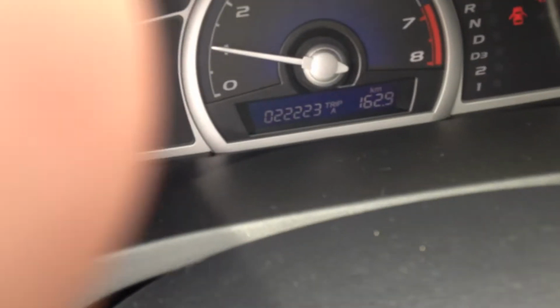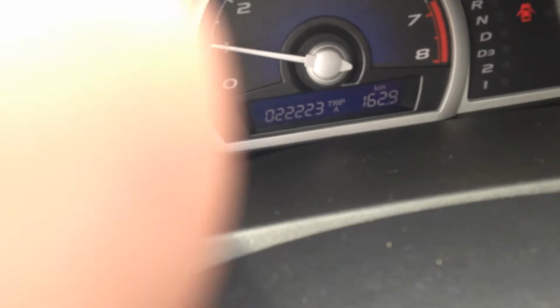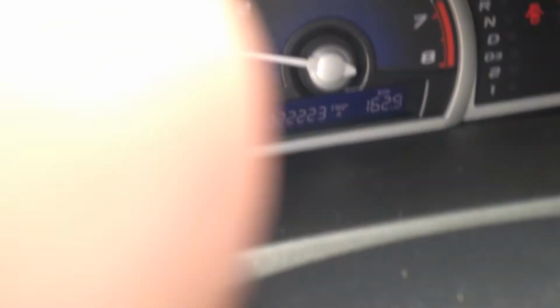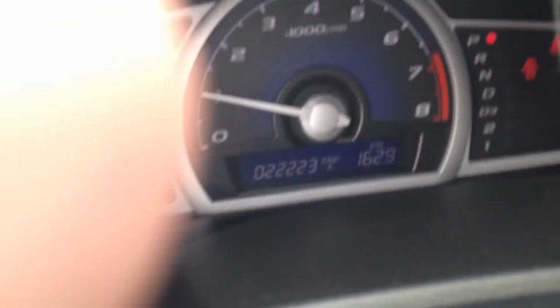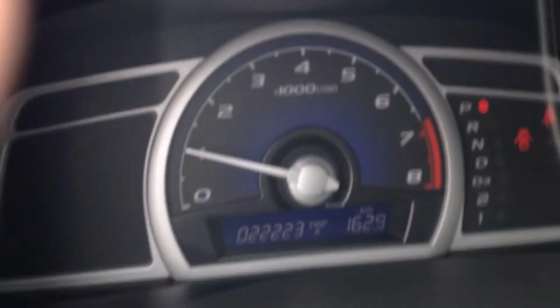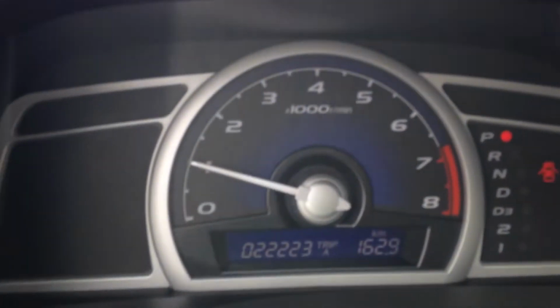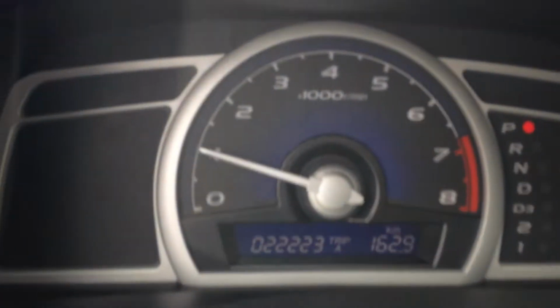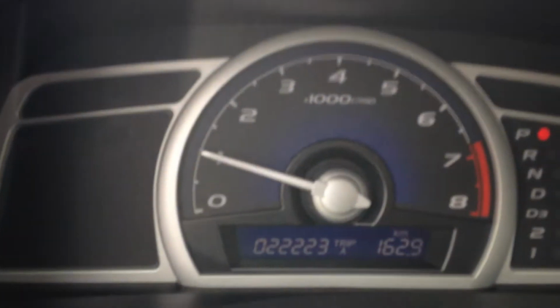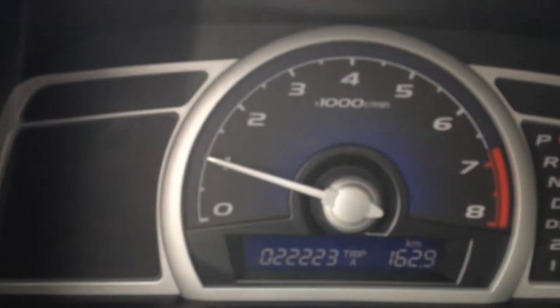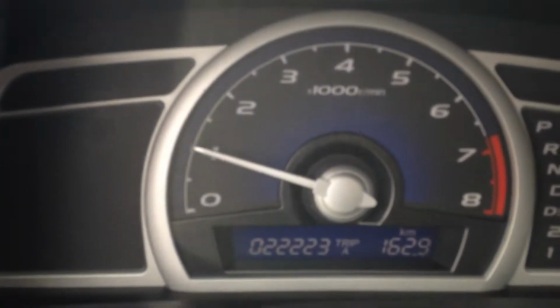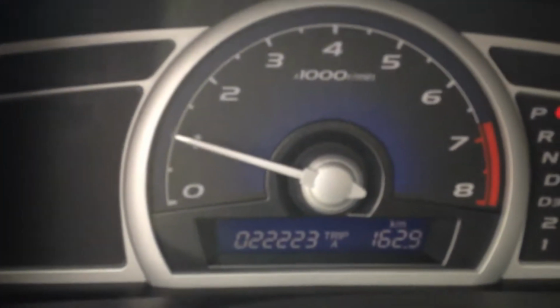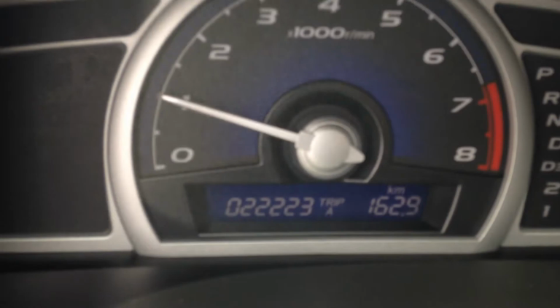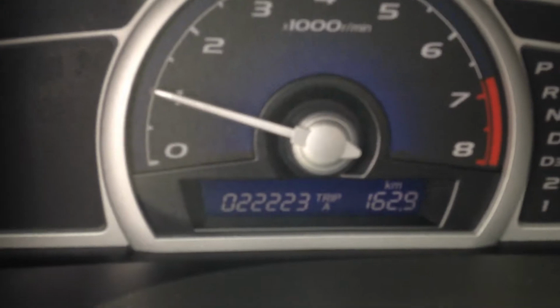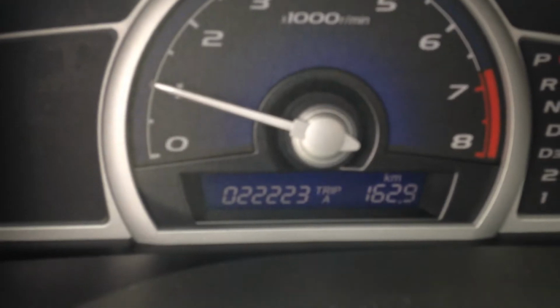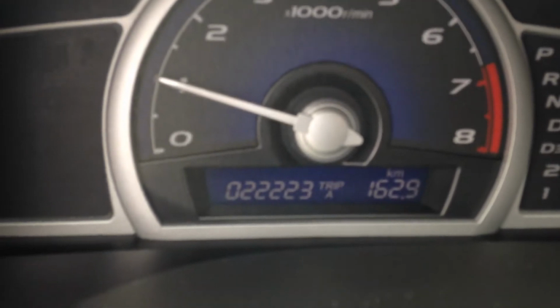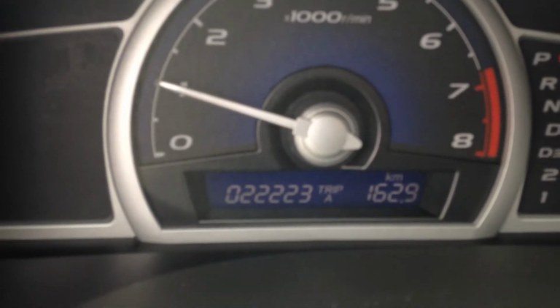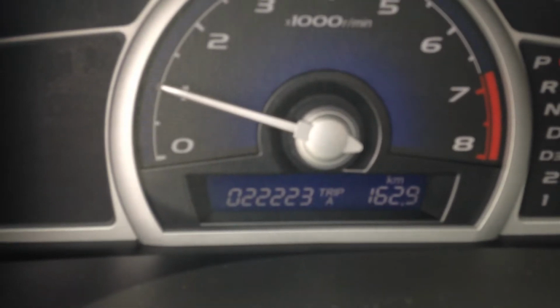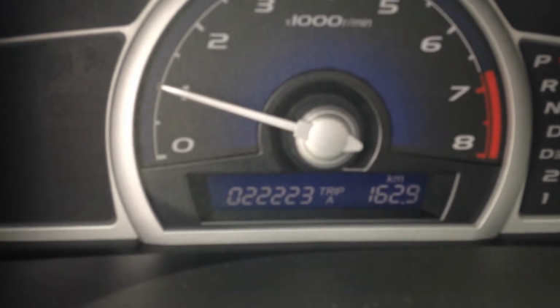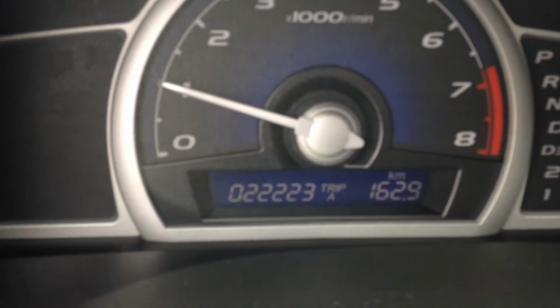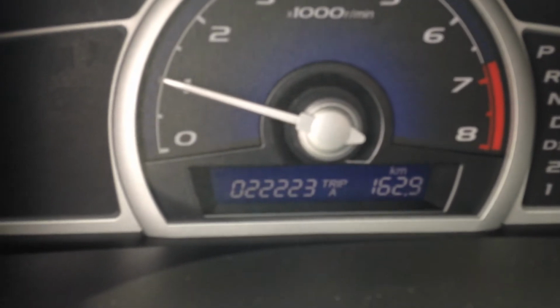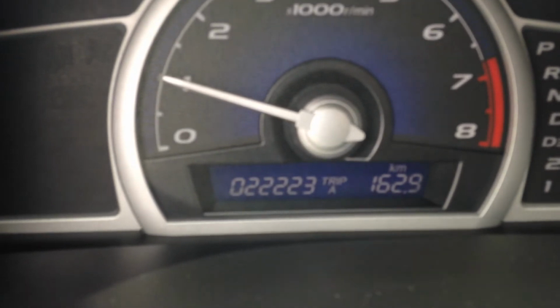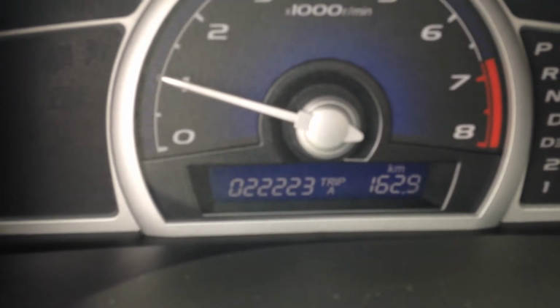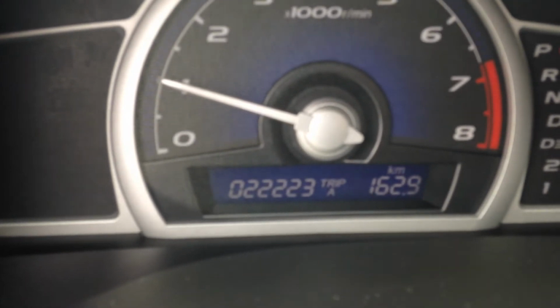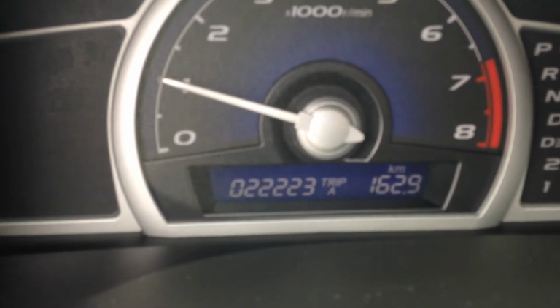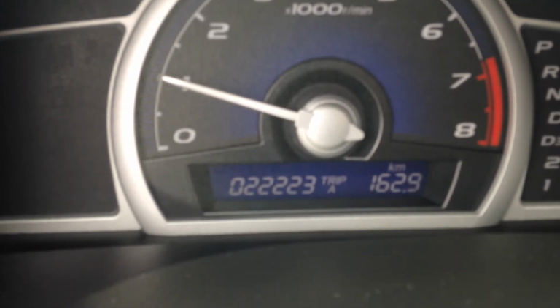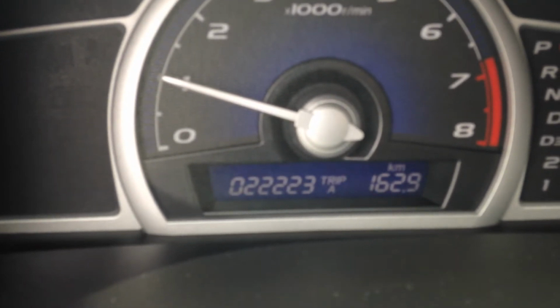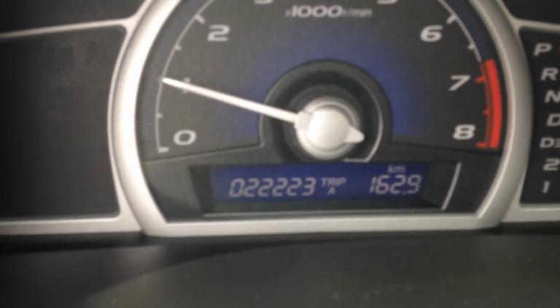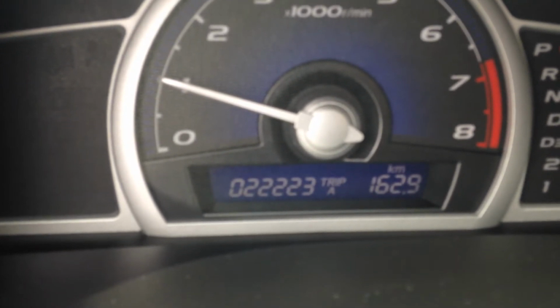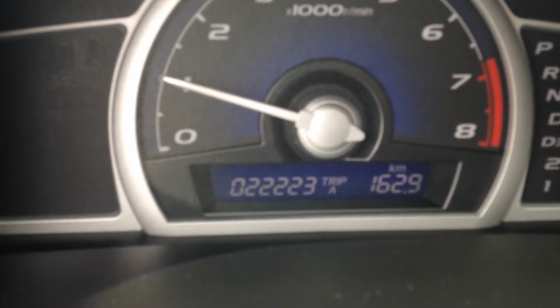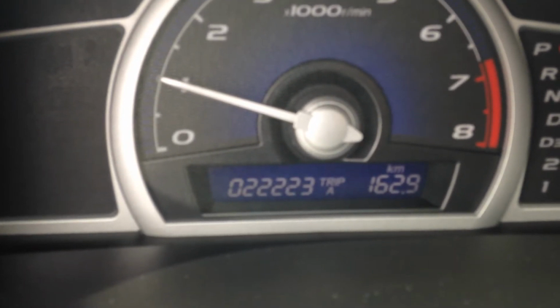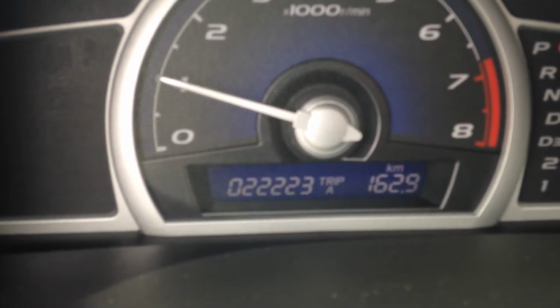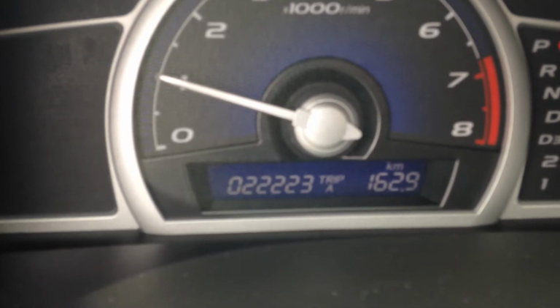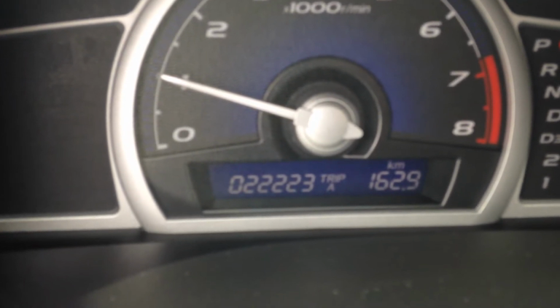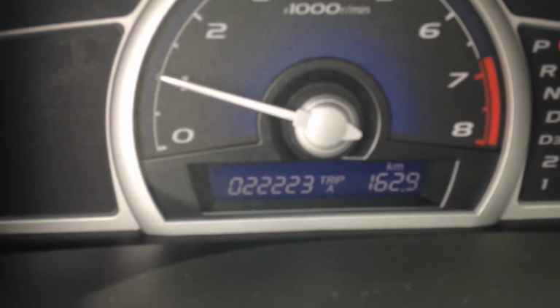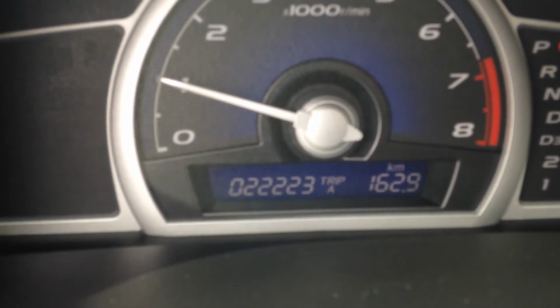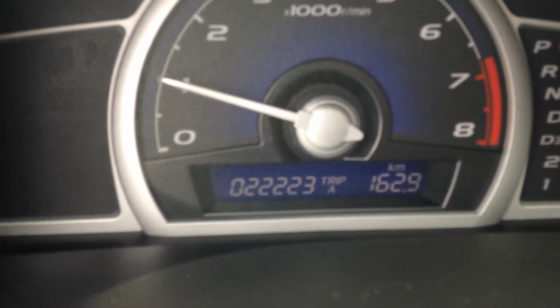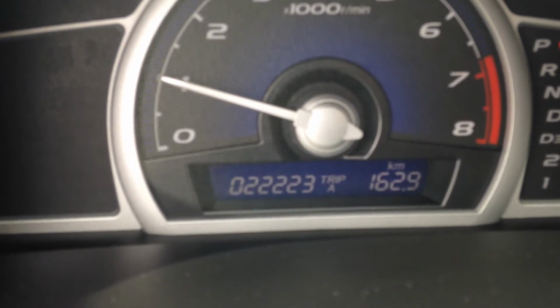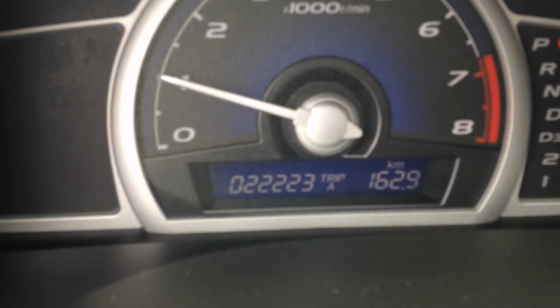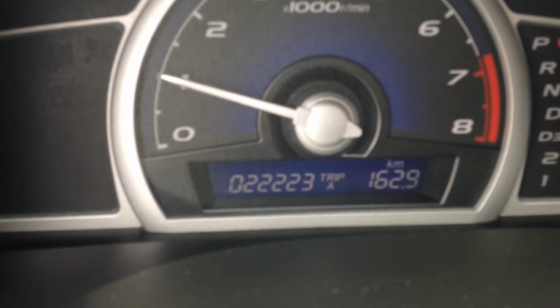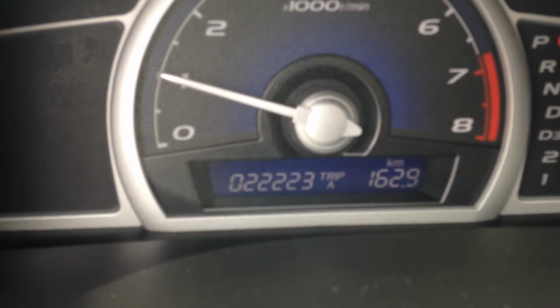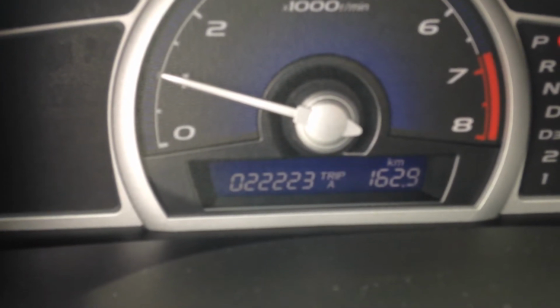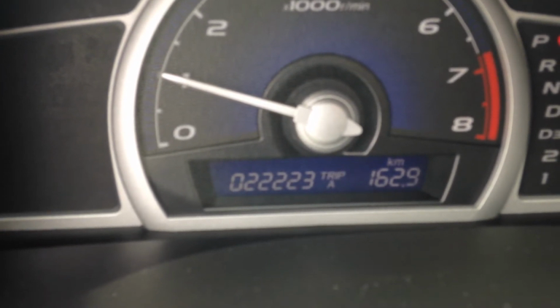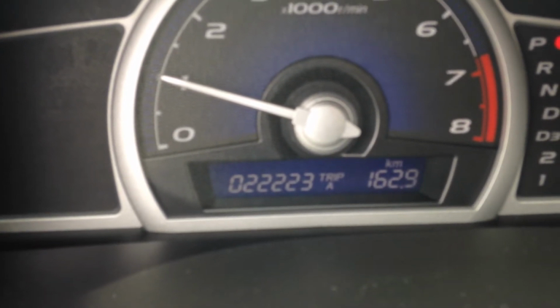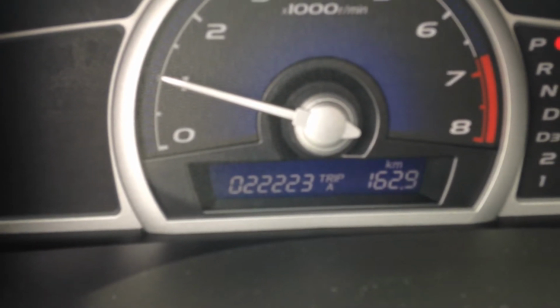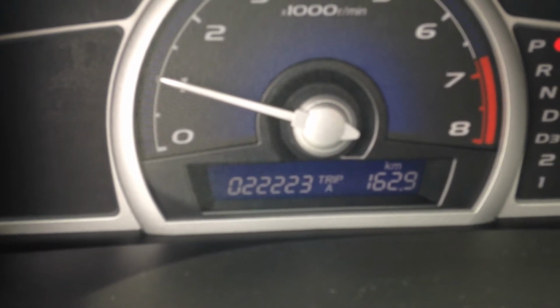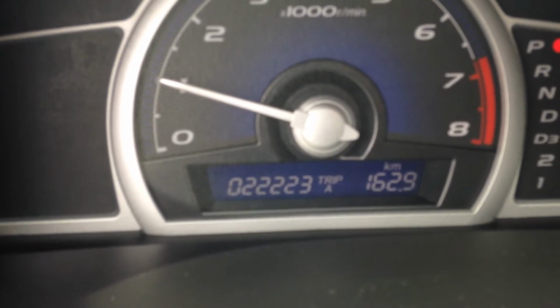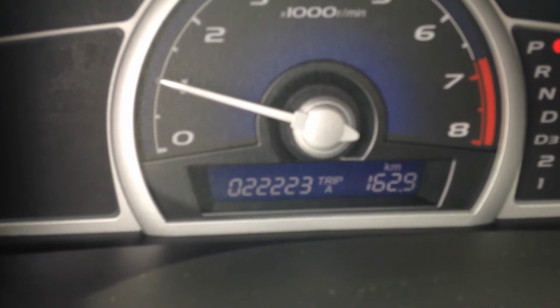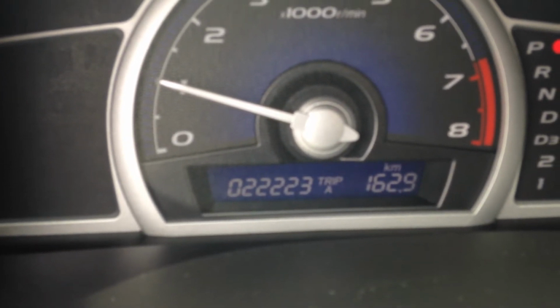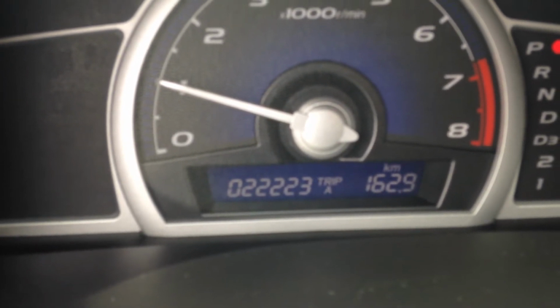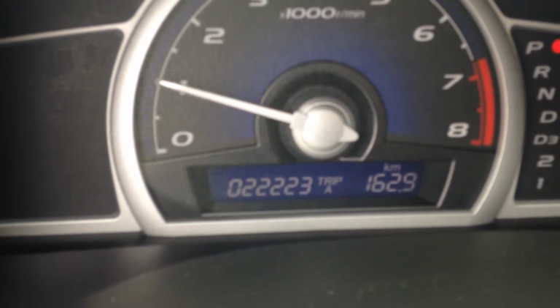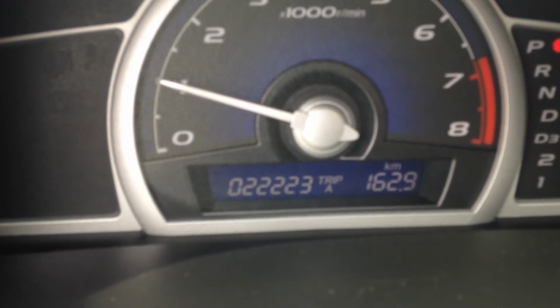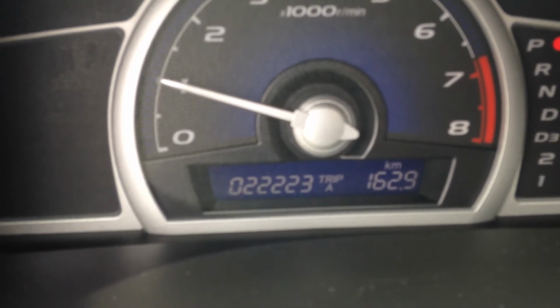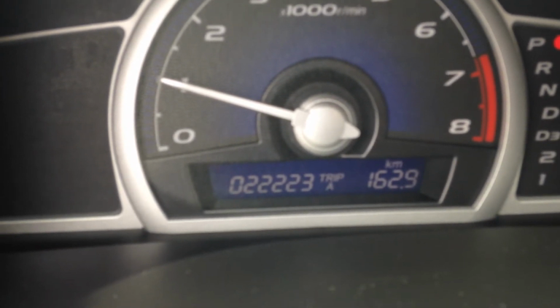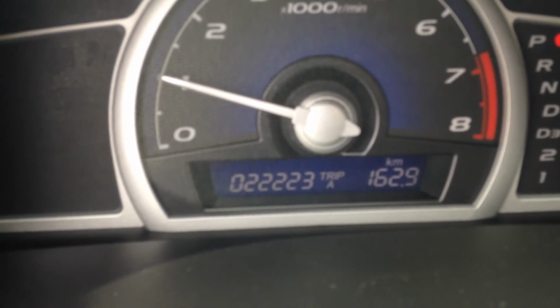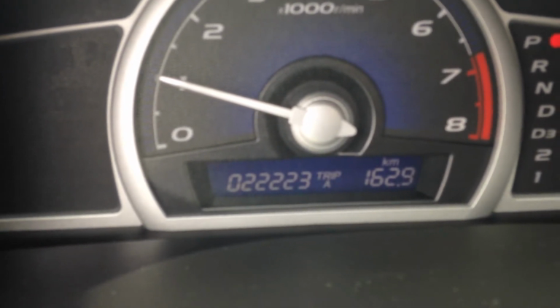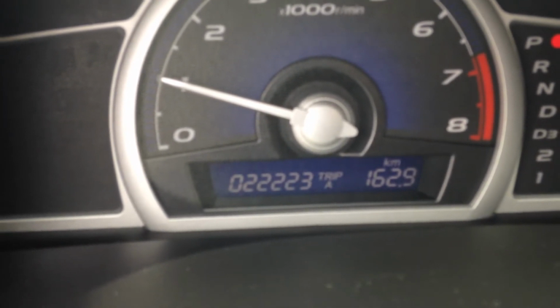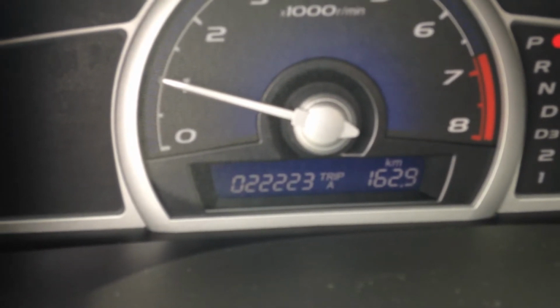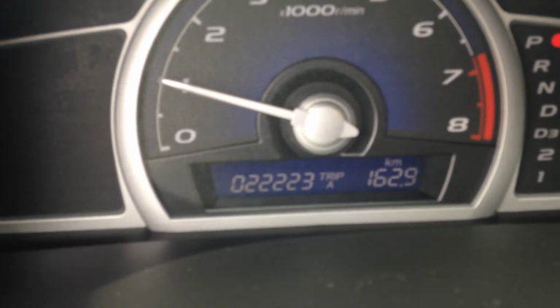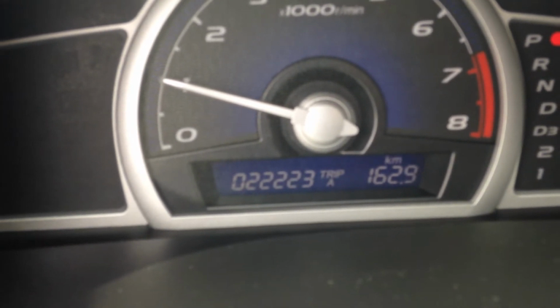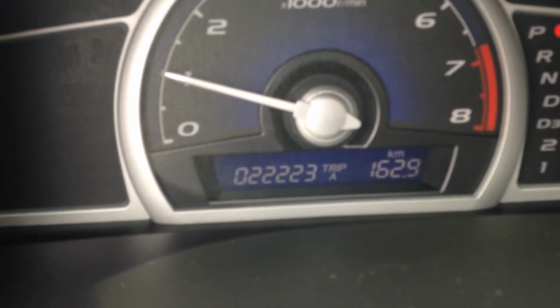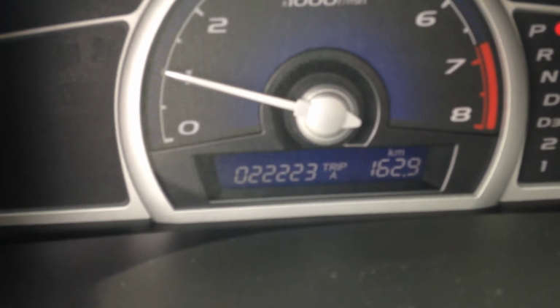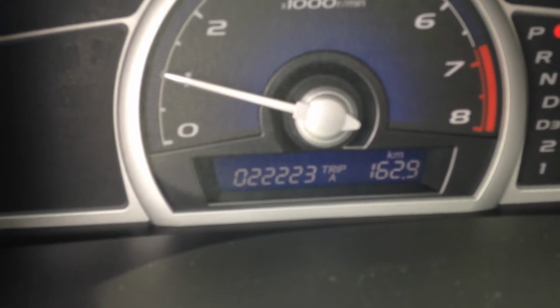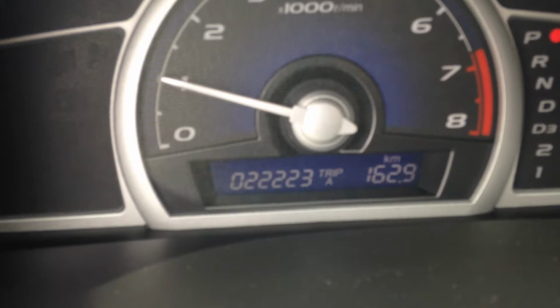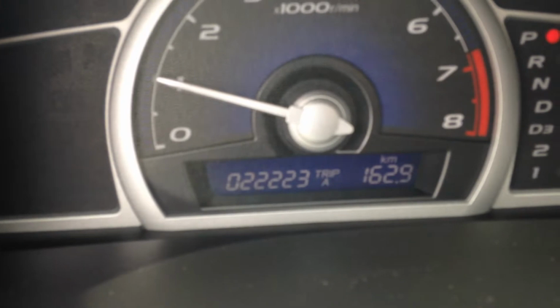Really, really low kilometers on this — 22,223. It was a leased vehicle.